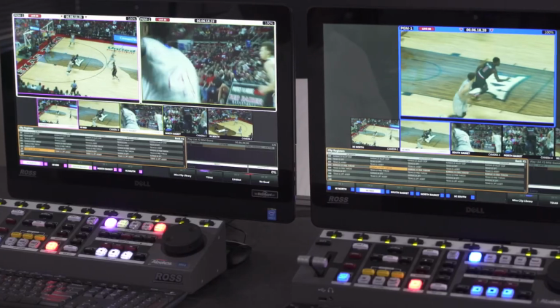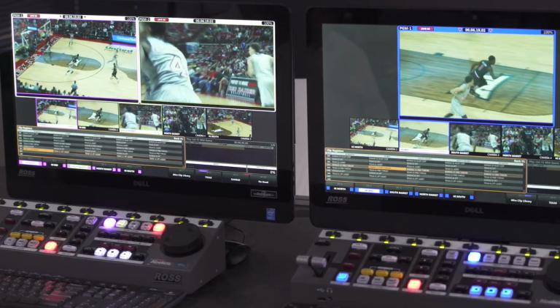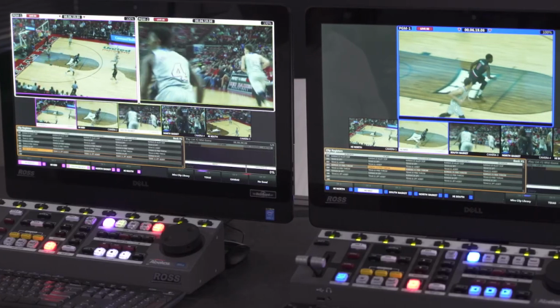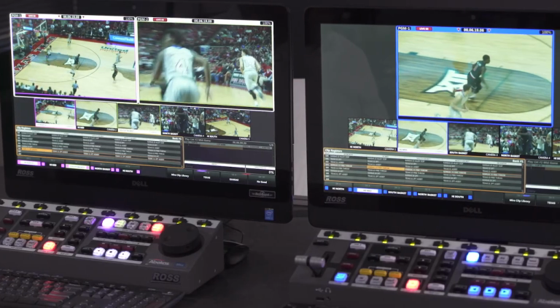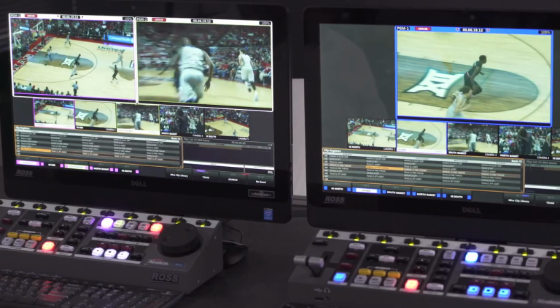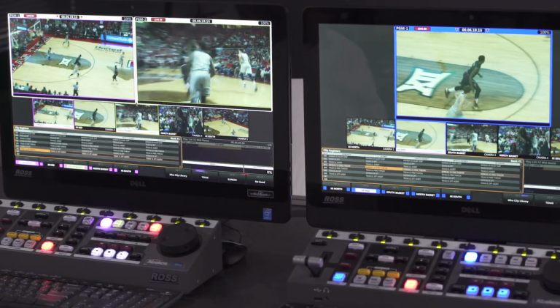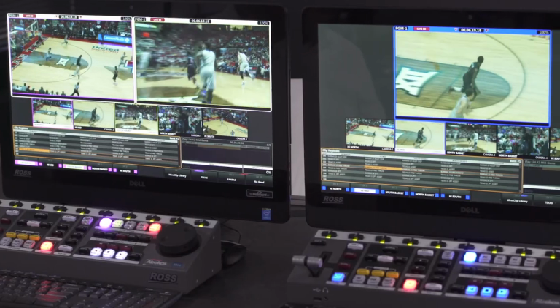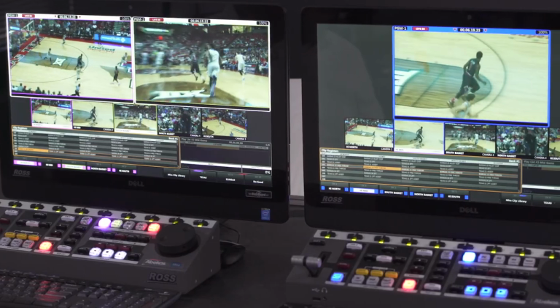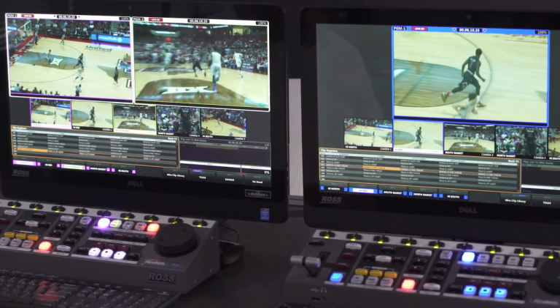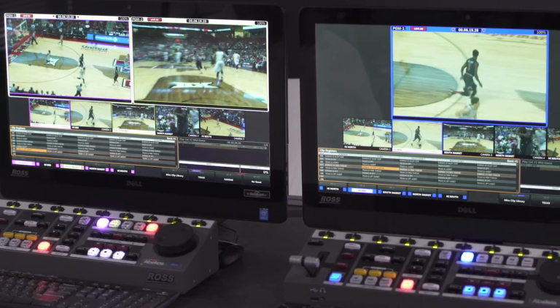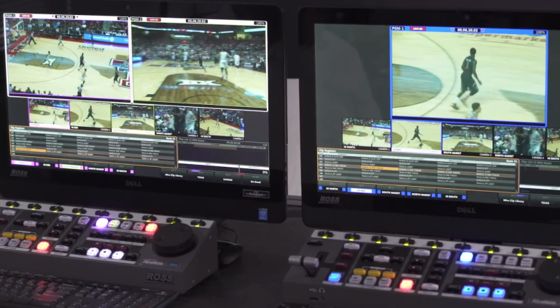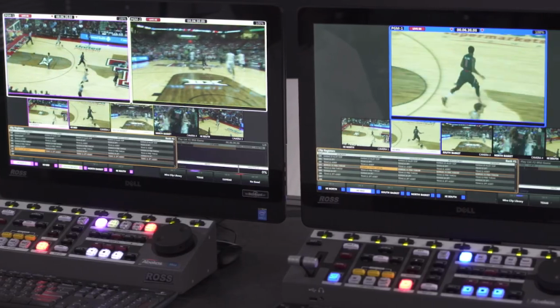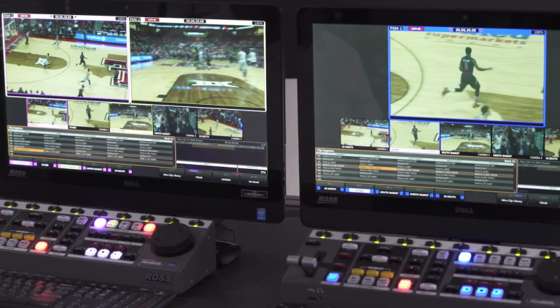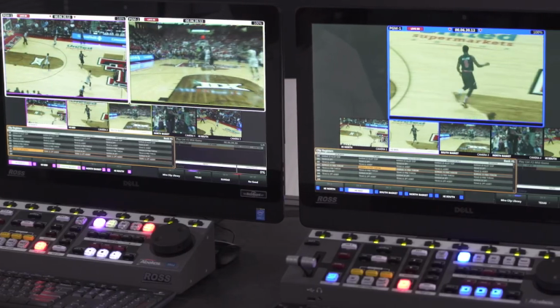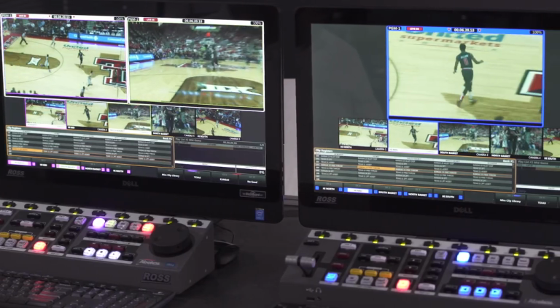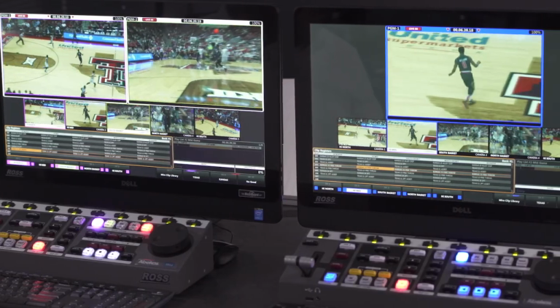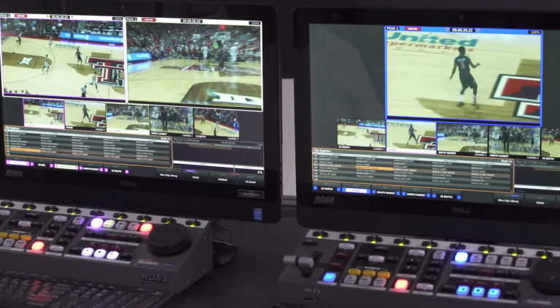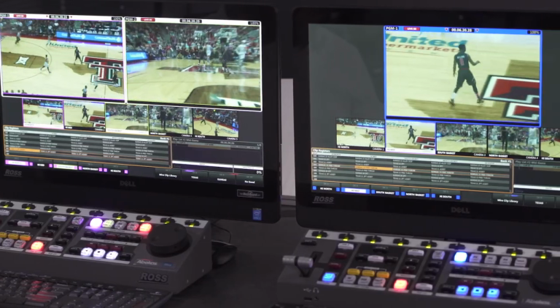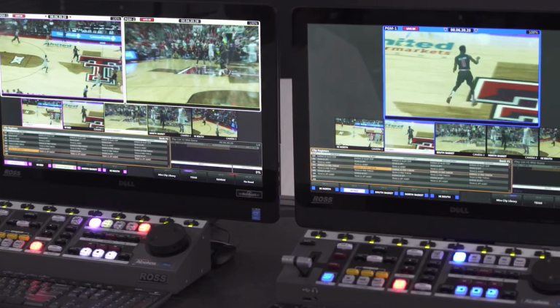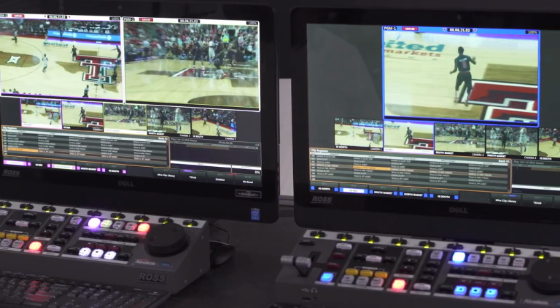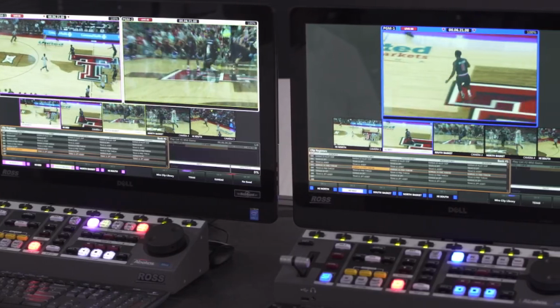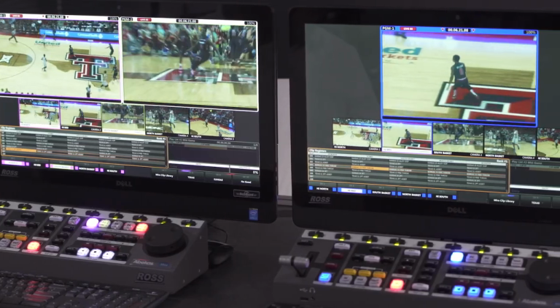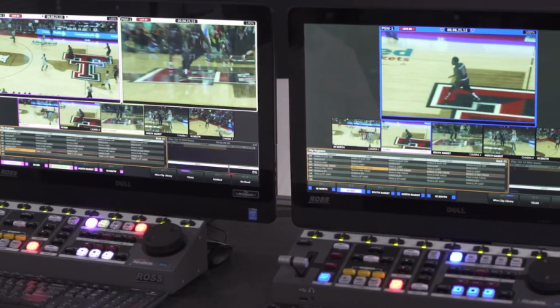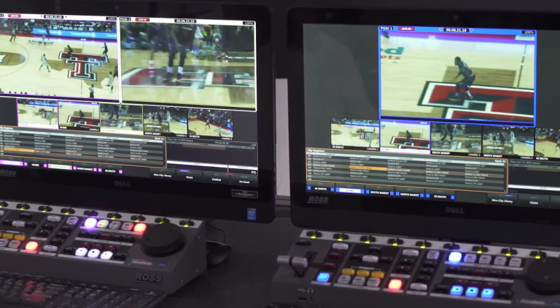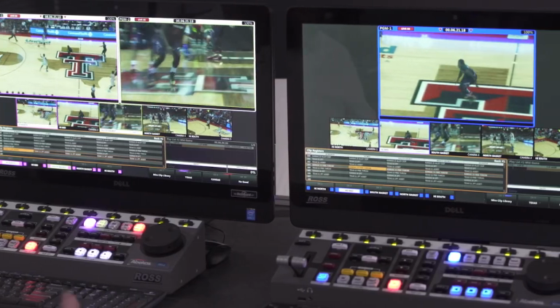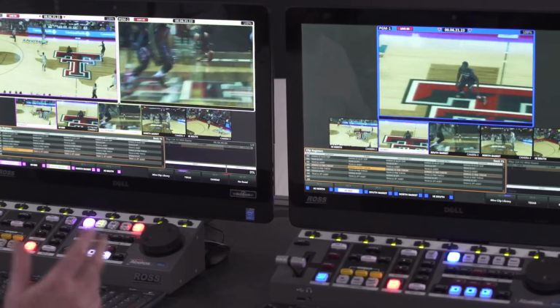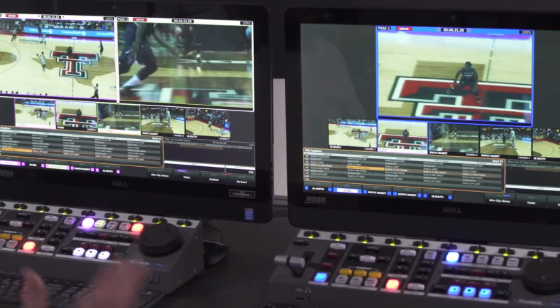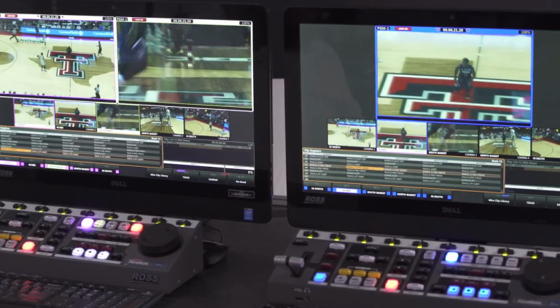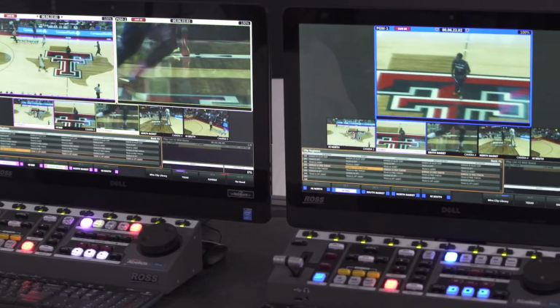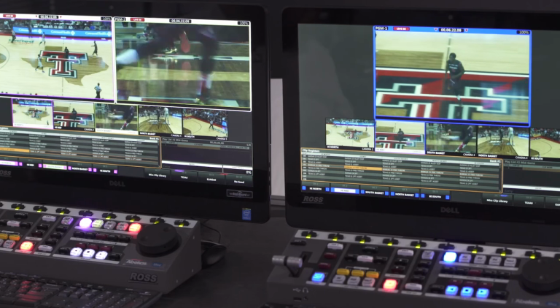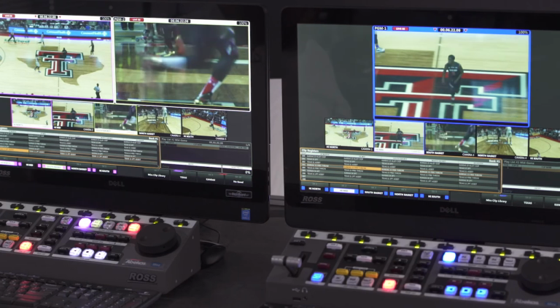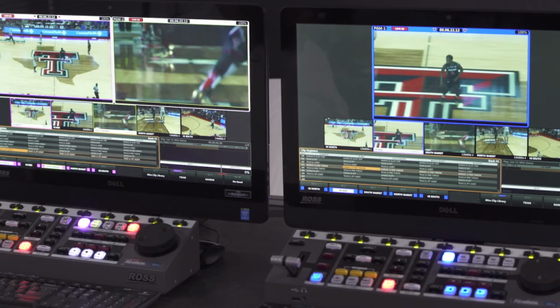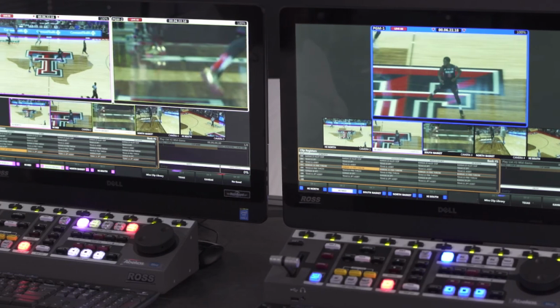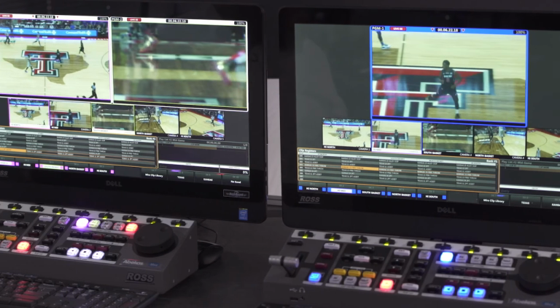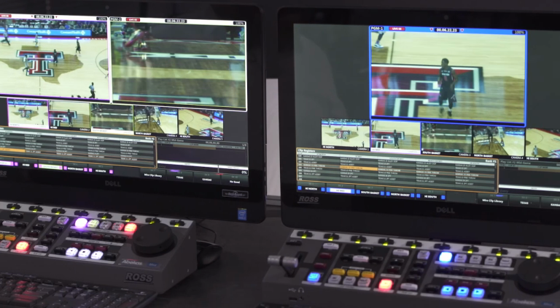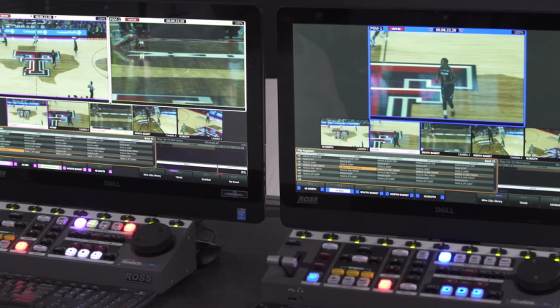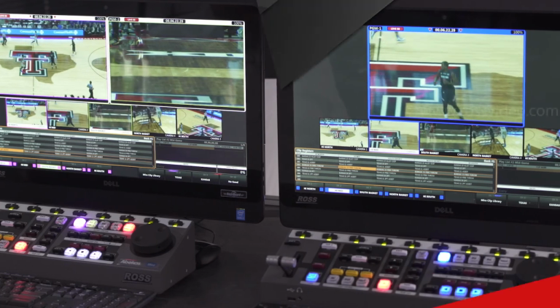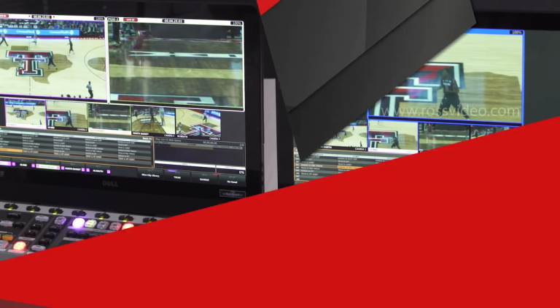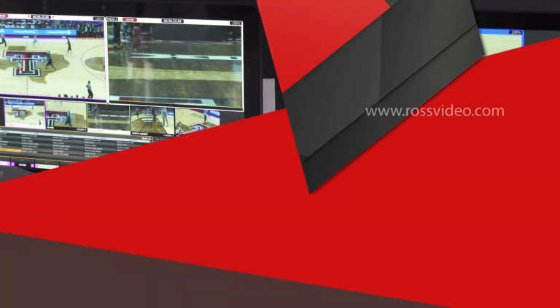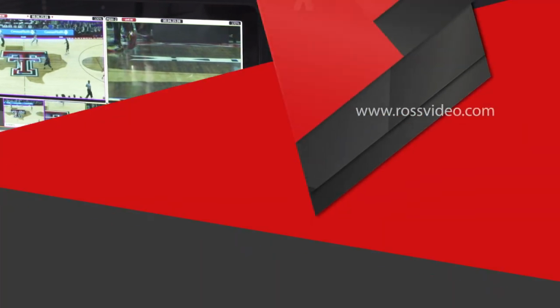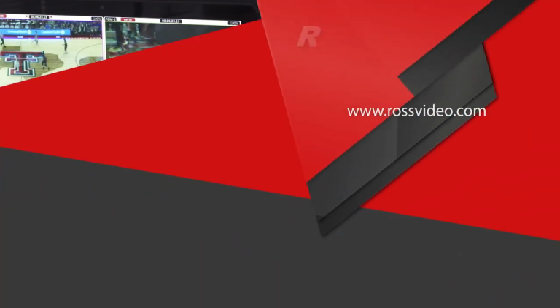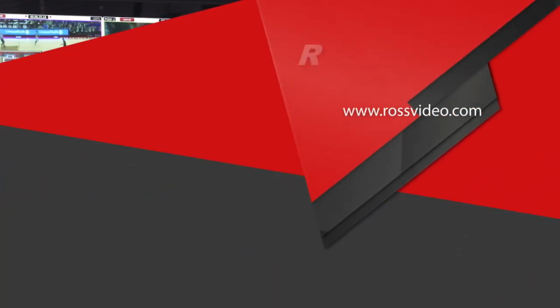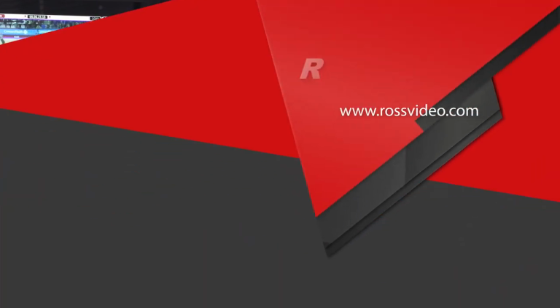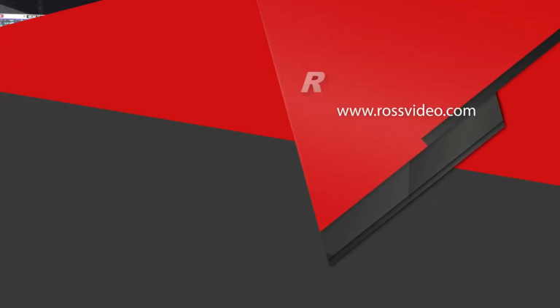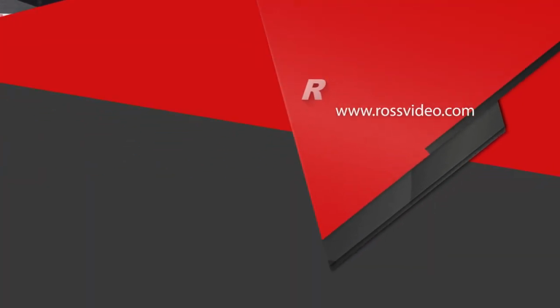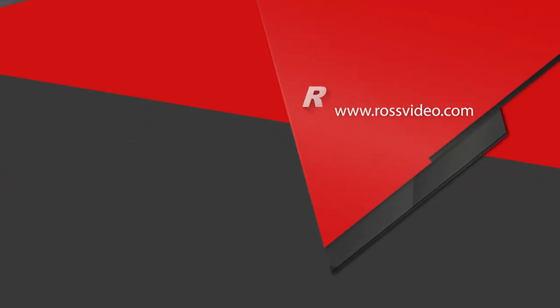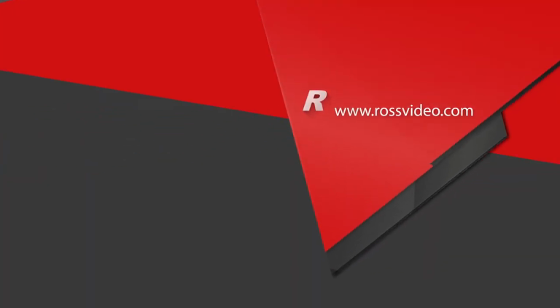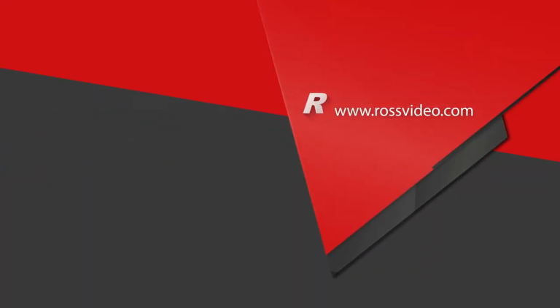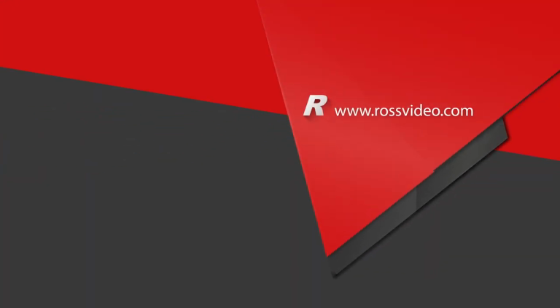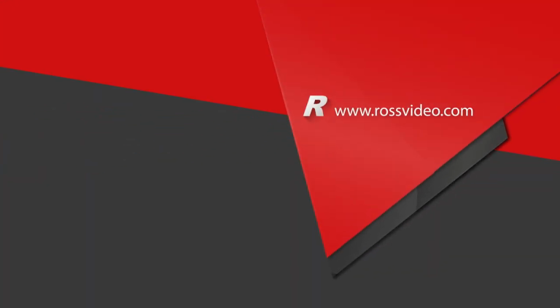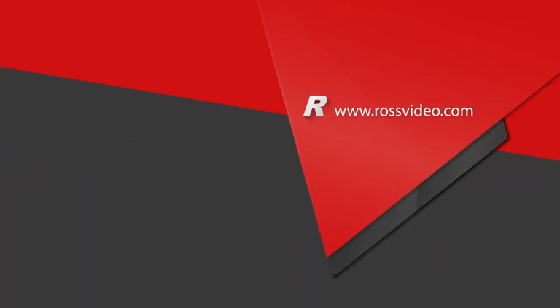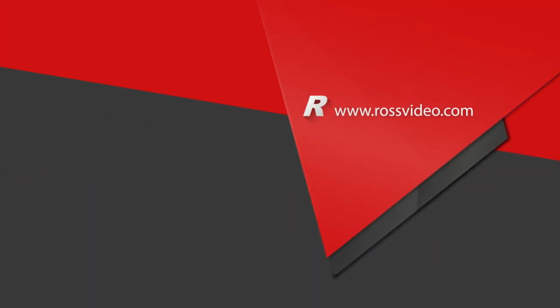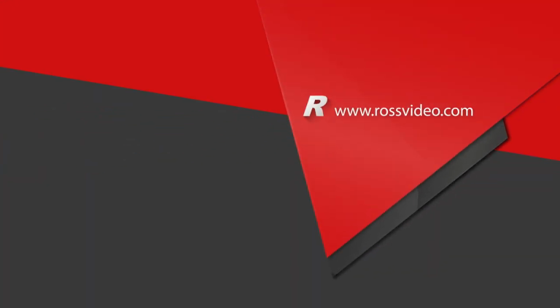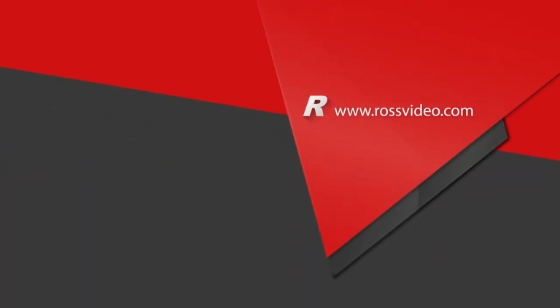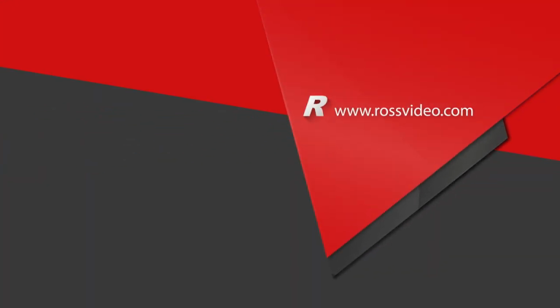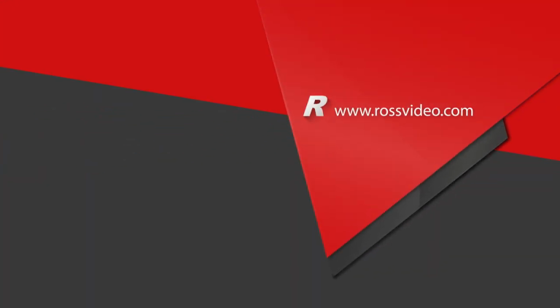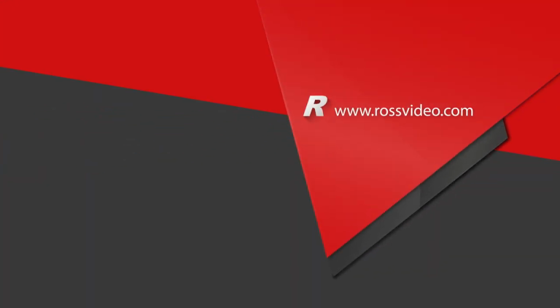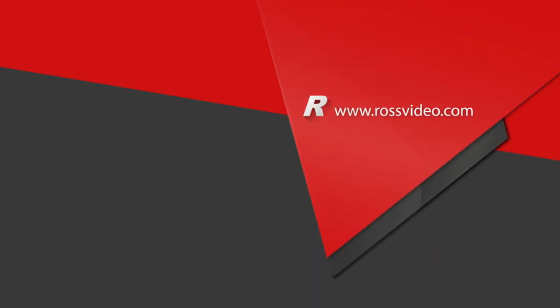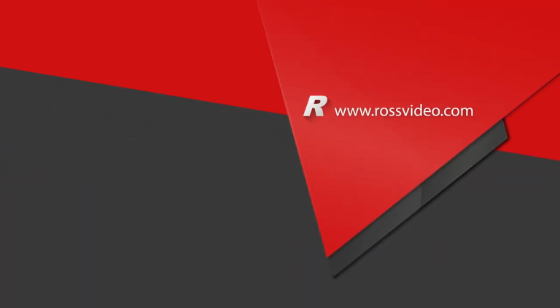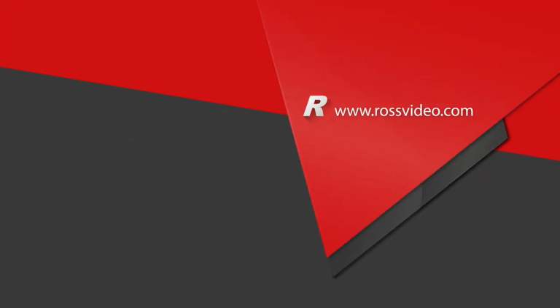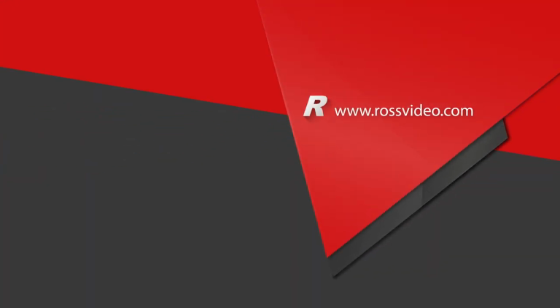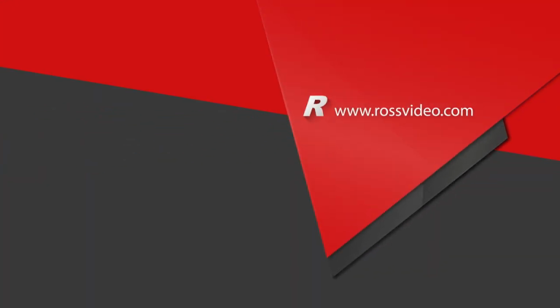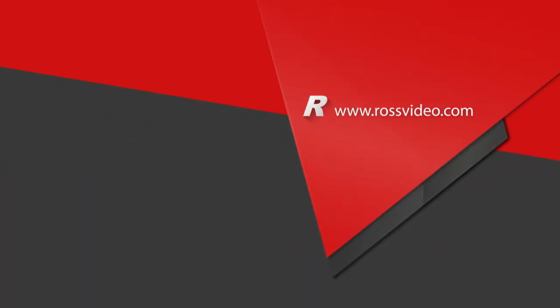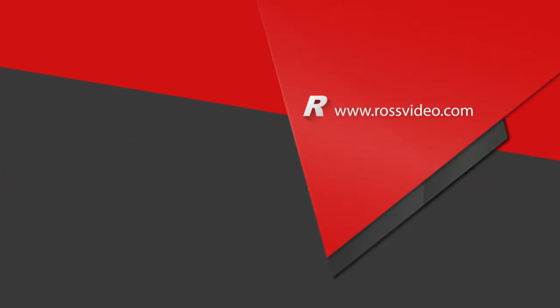This has been the Abacus Mira Replay System. If you'd like to learn more about the product, please visit the Ross Video website. Thanks for watching.